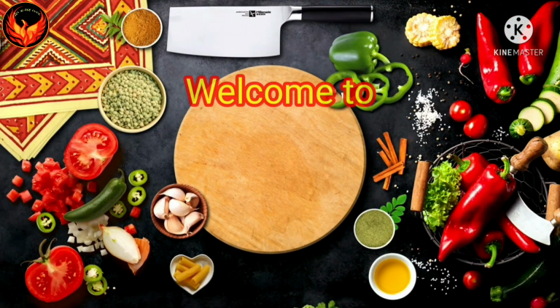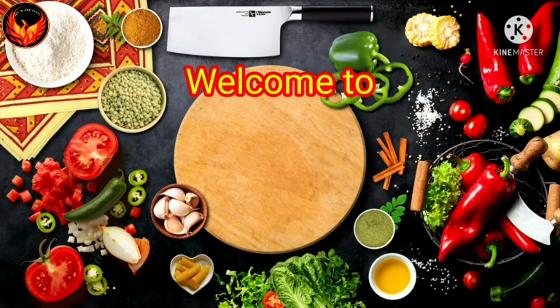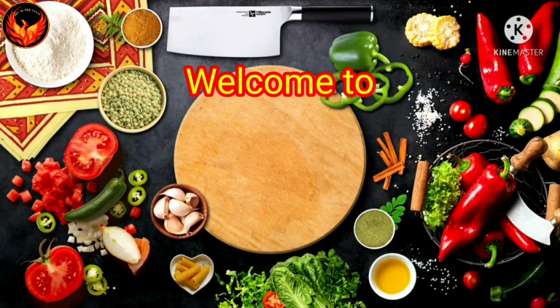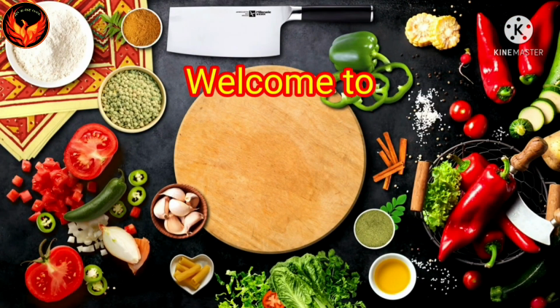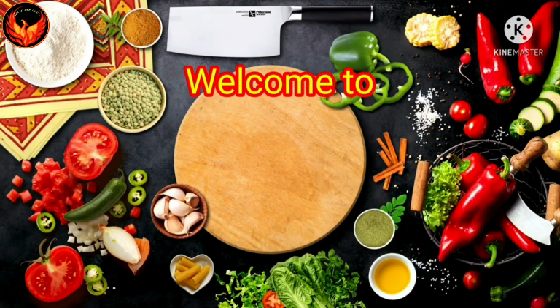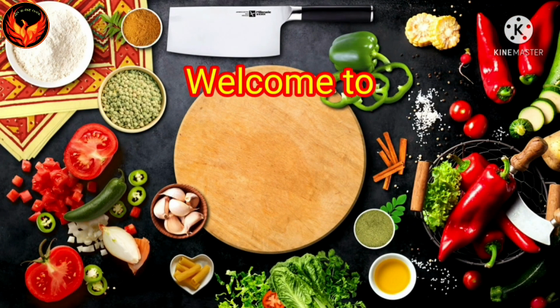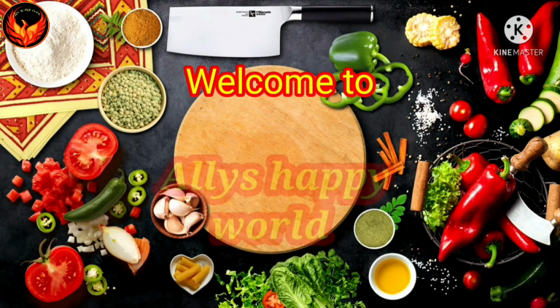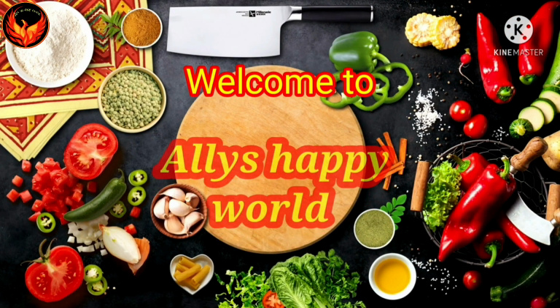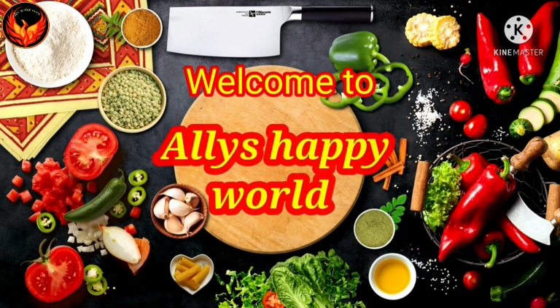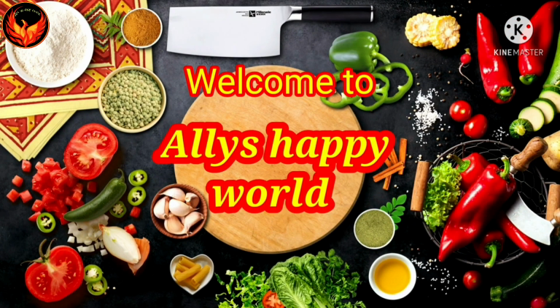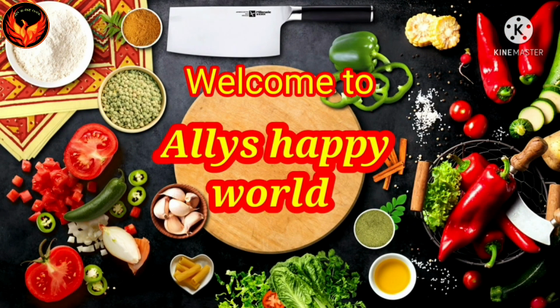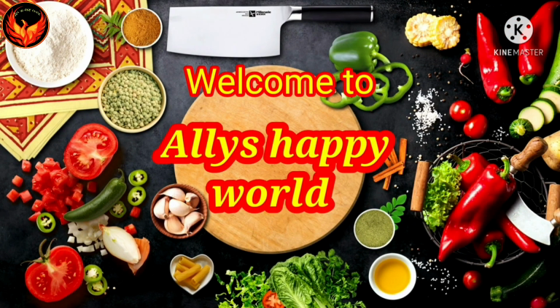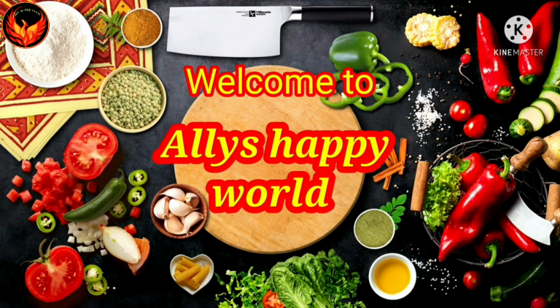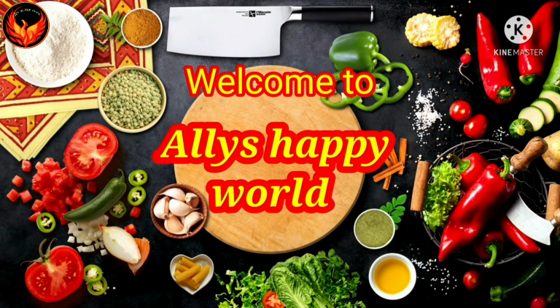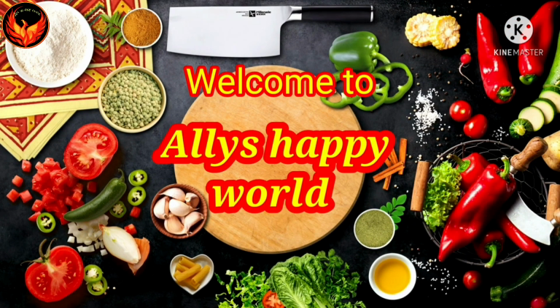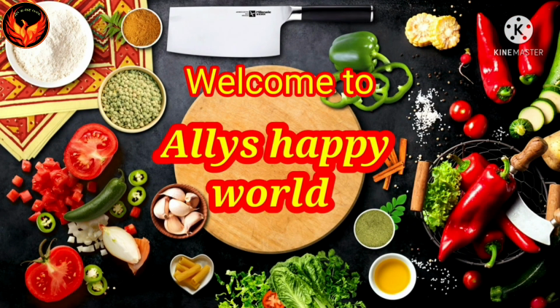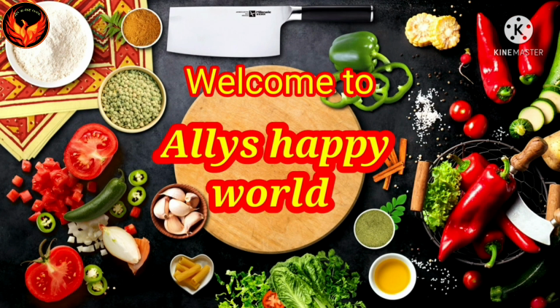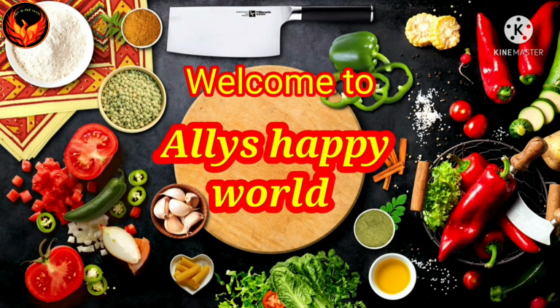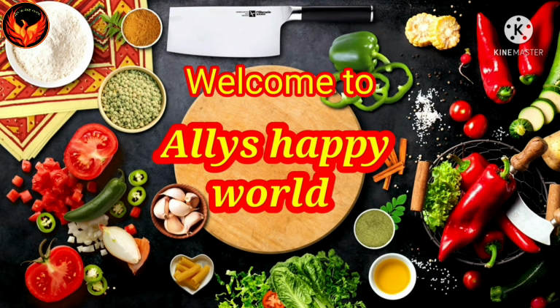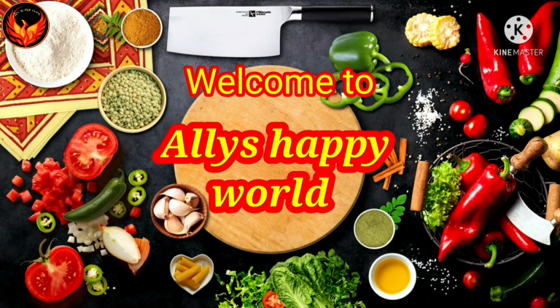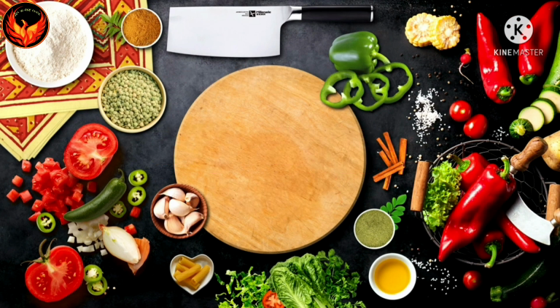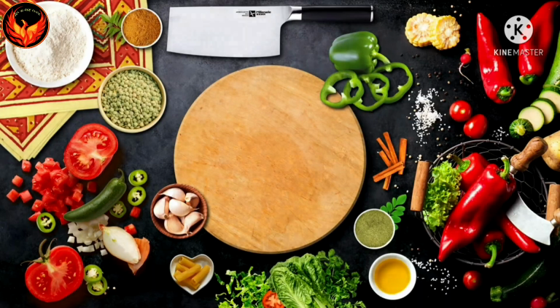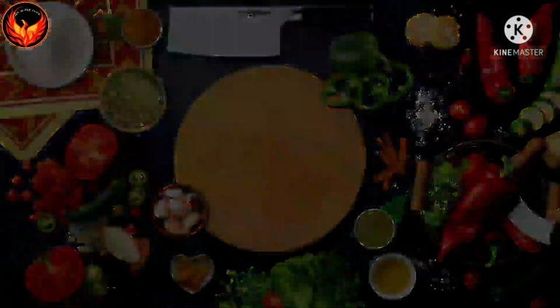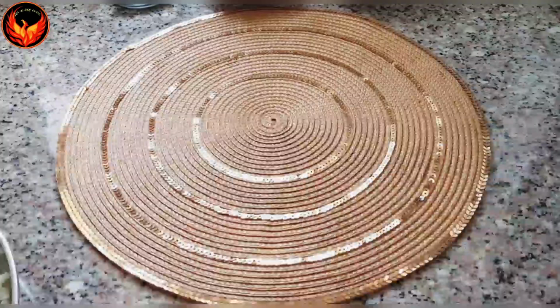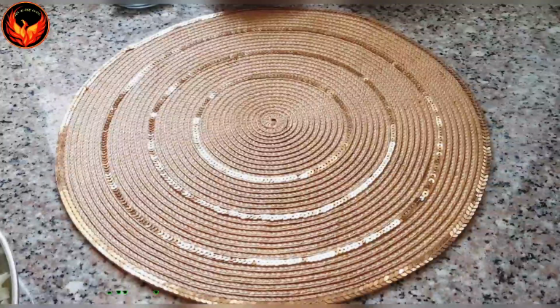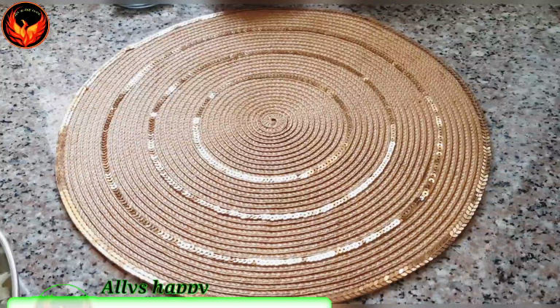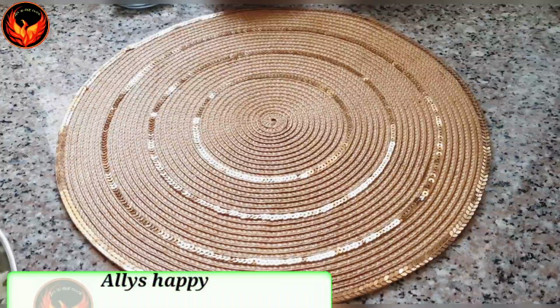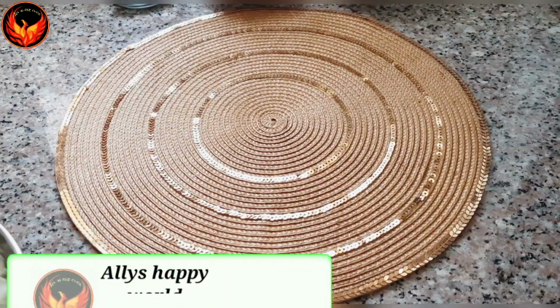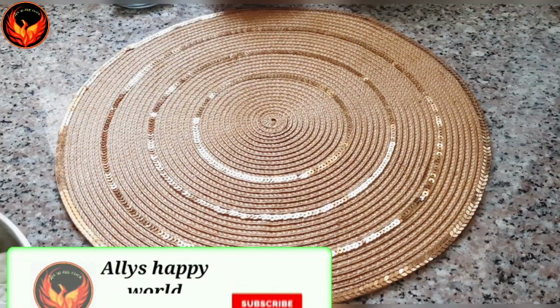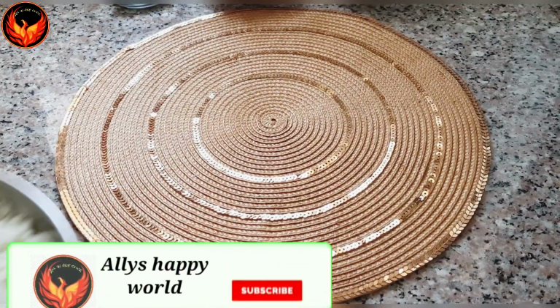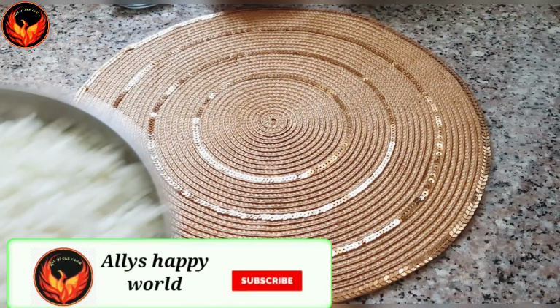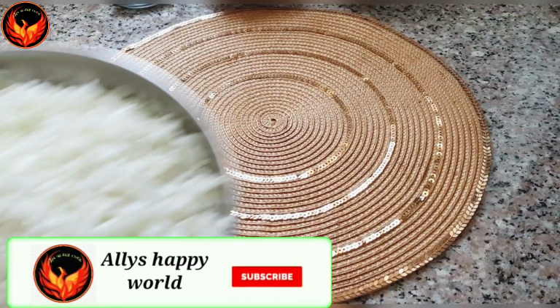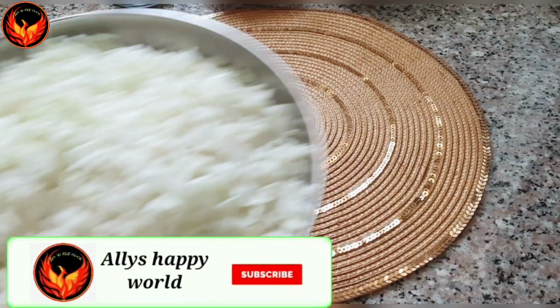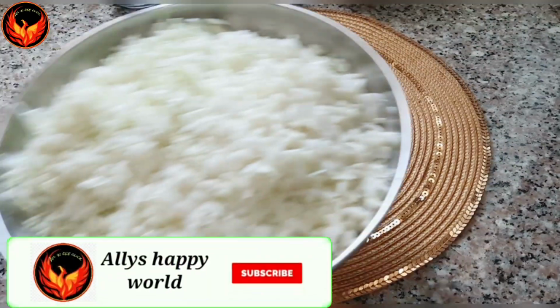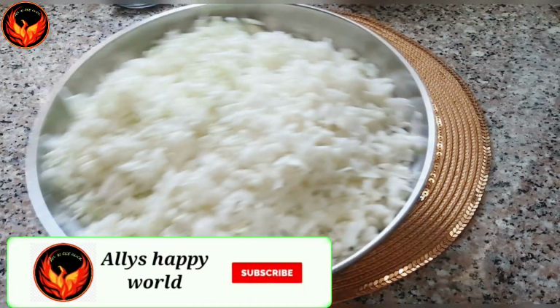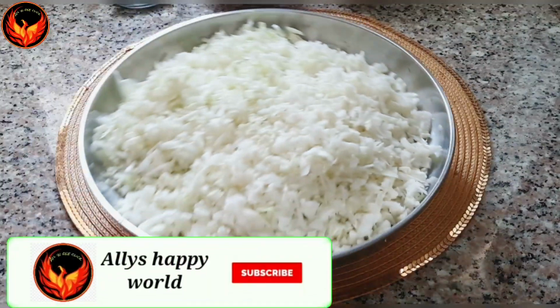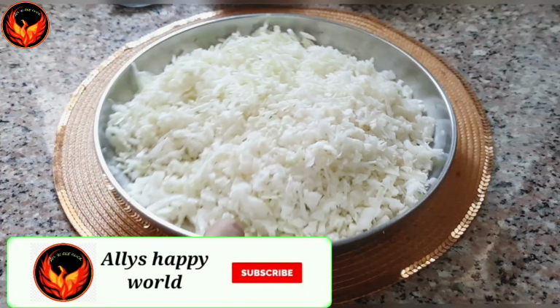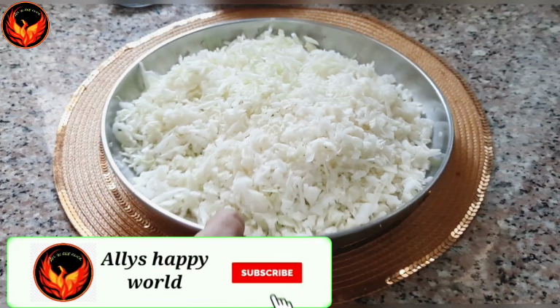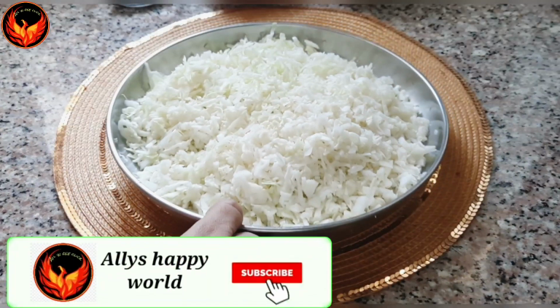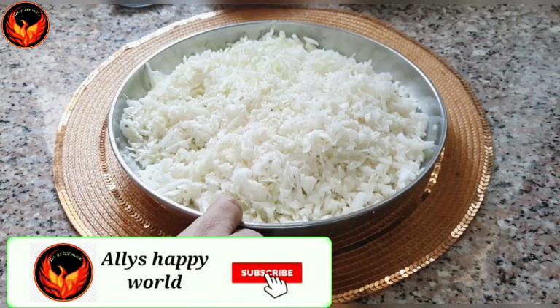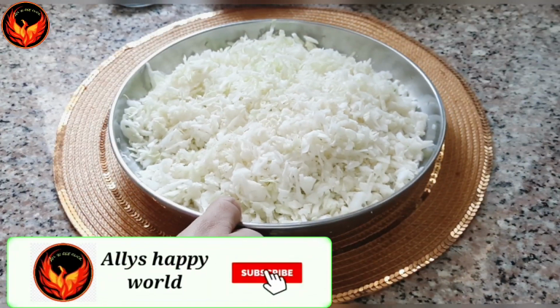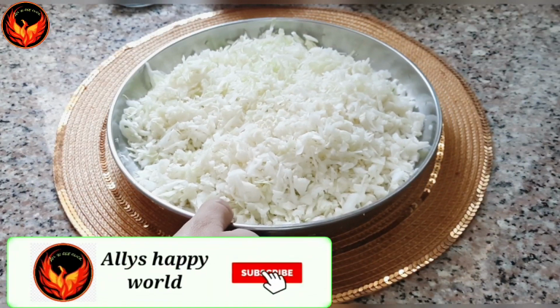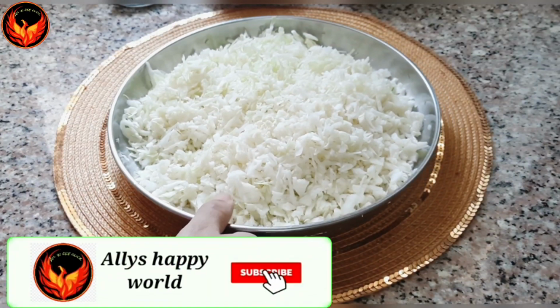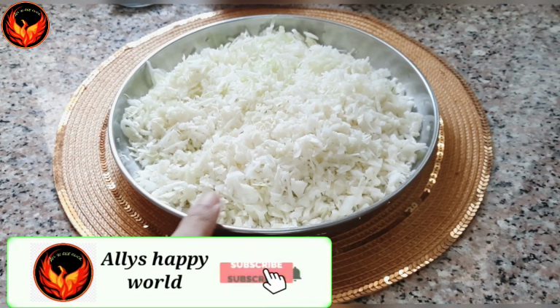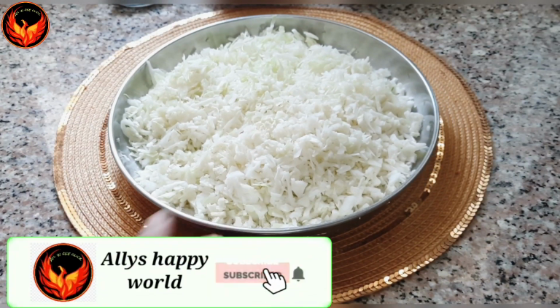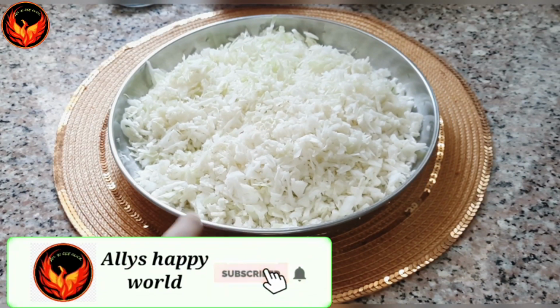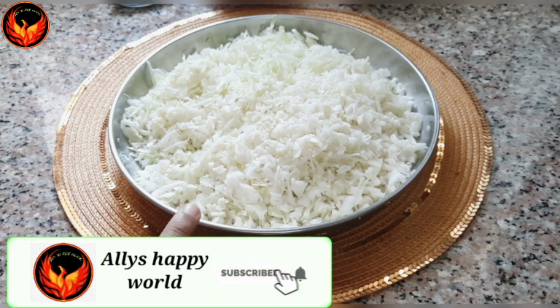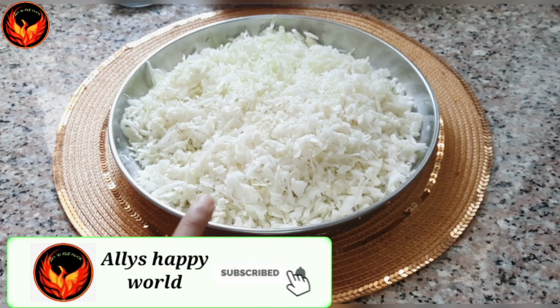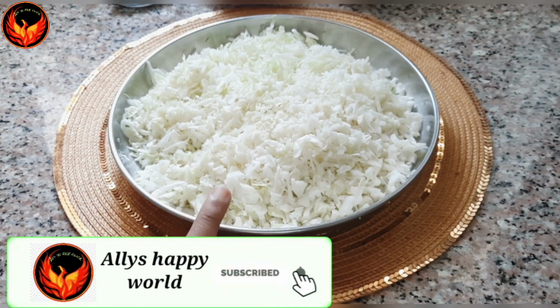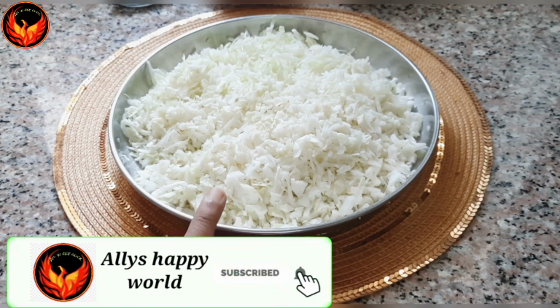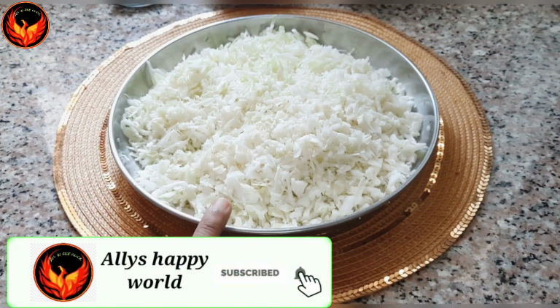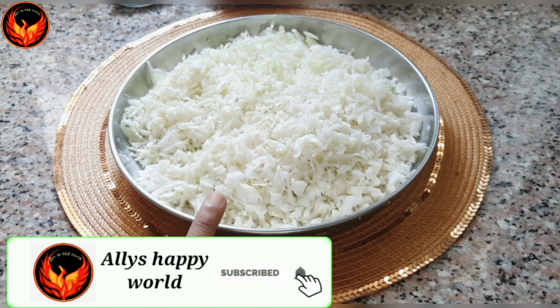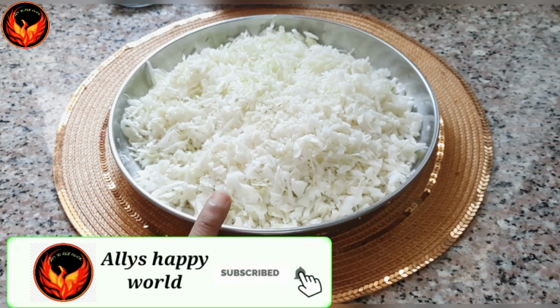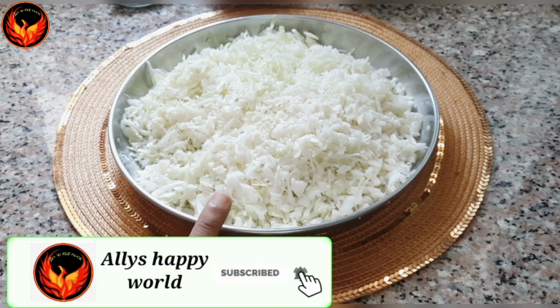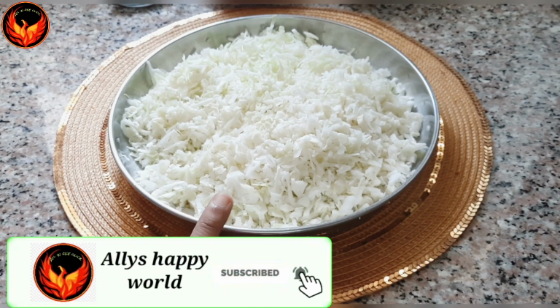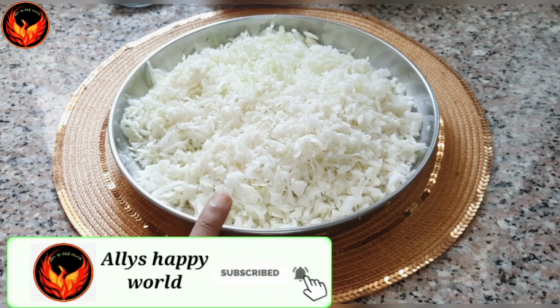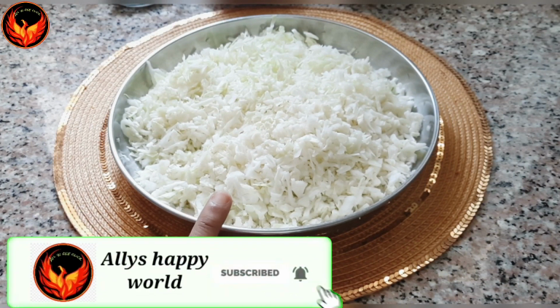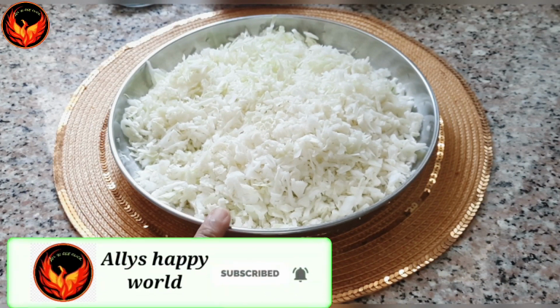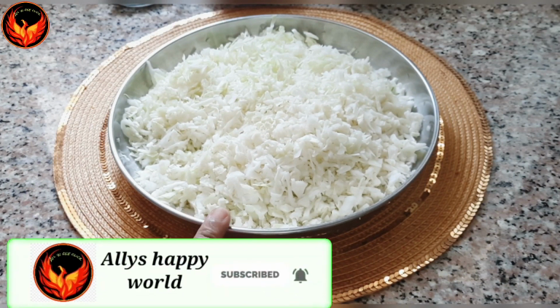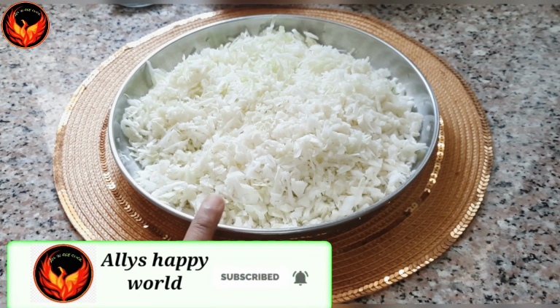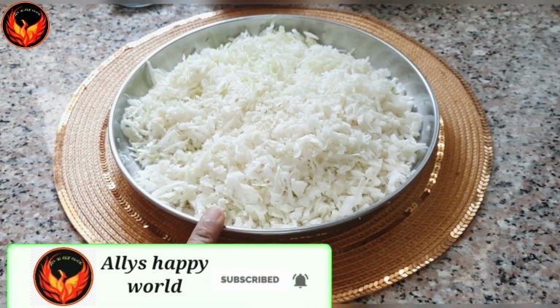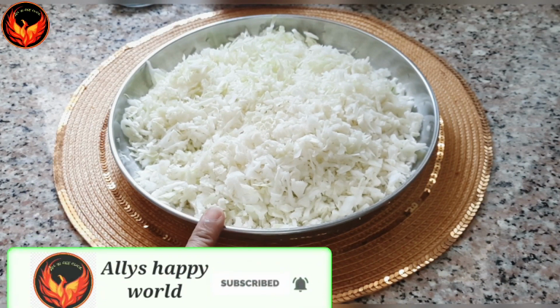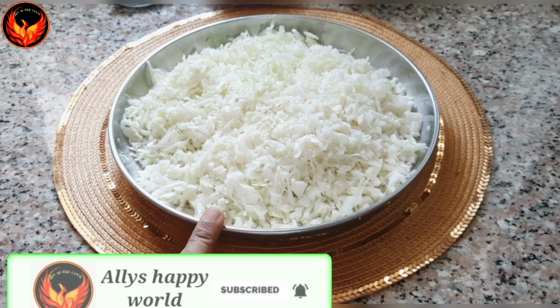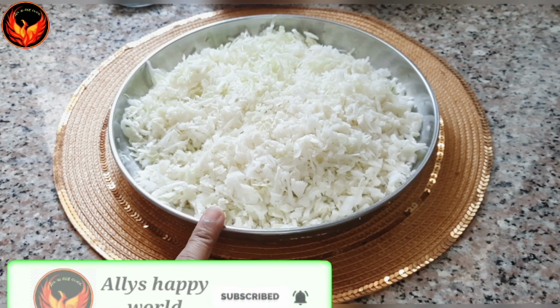Hello everyone! I am going to make a cabbage dish. I am going to add cabbage.